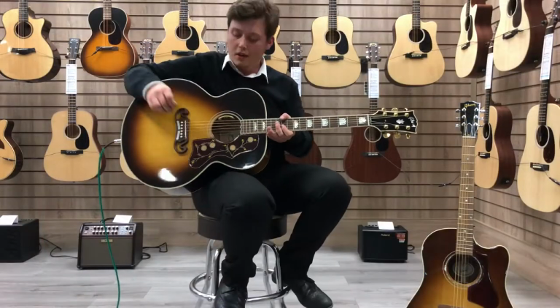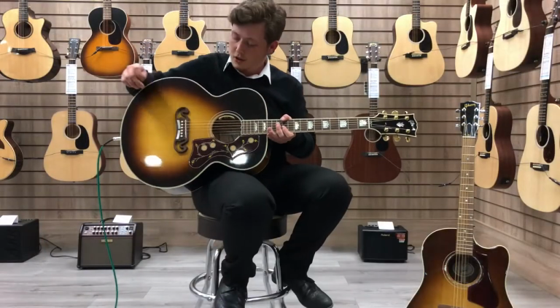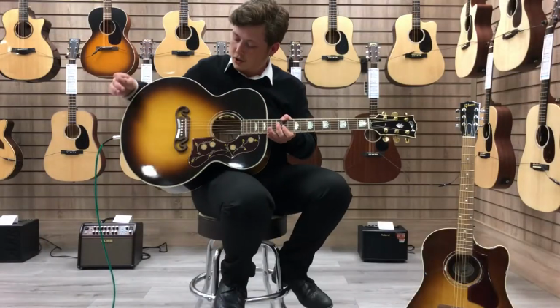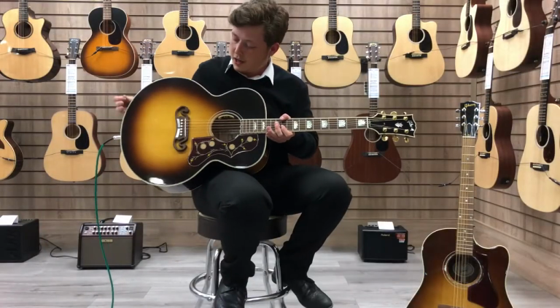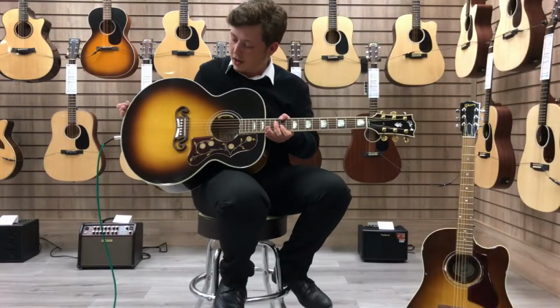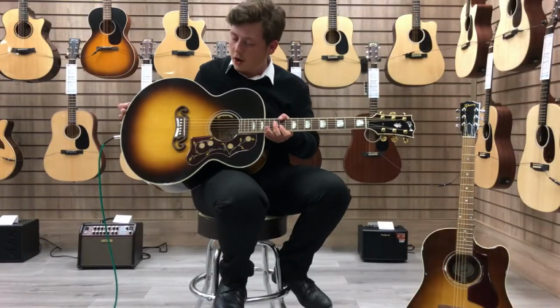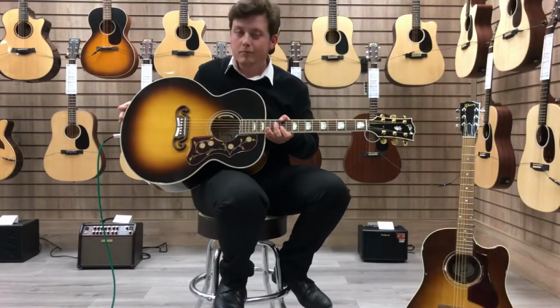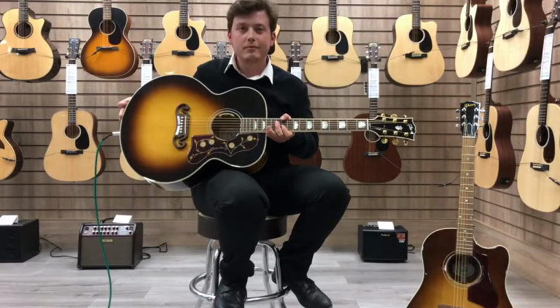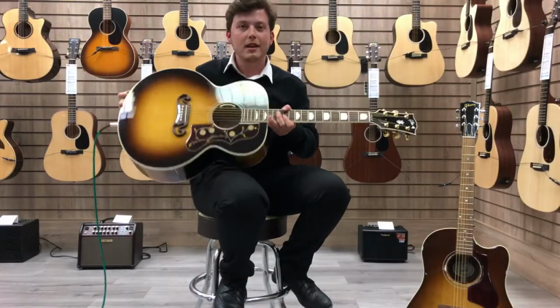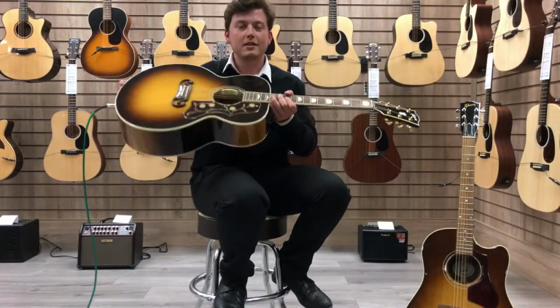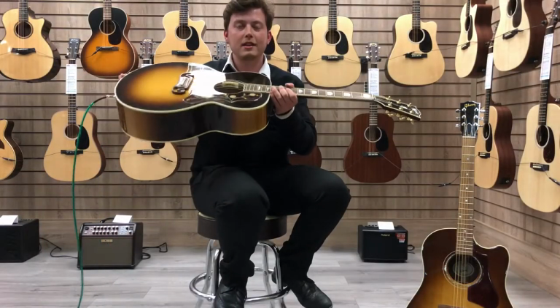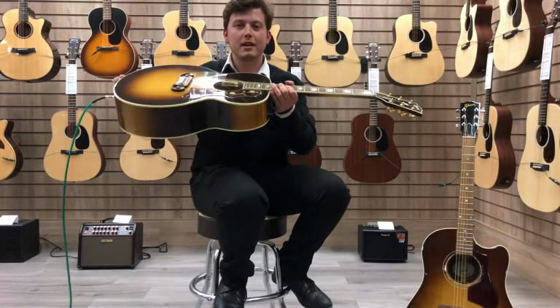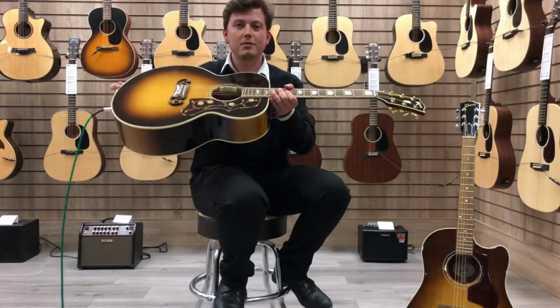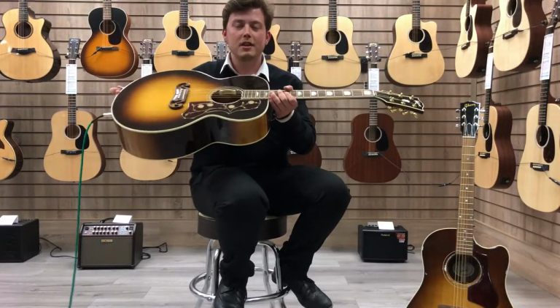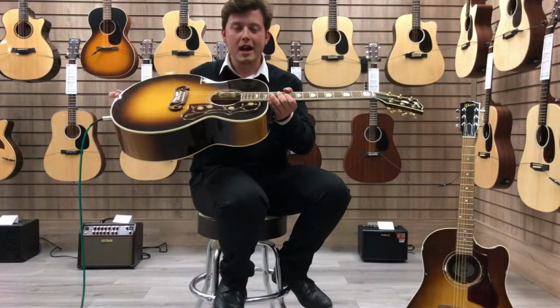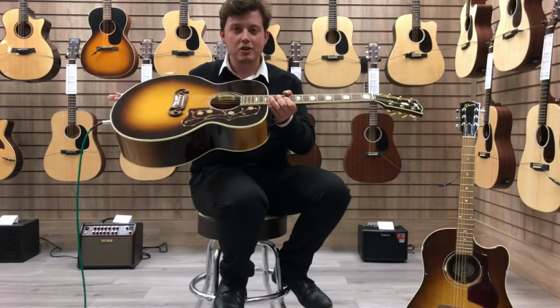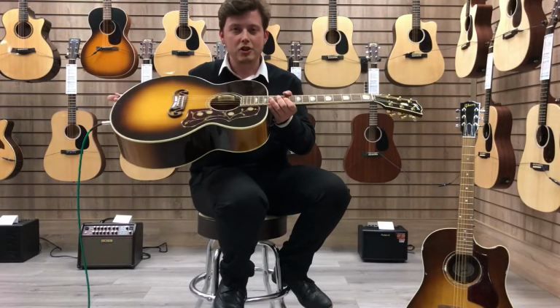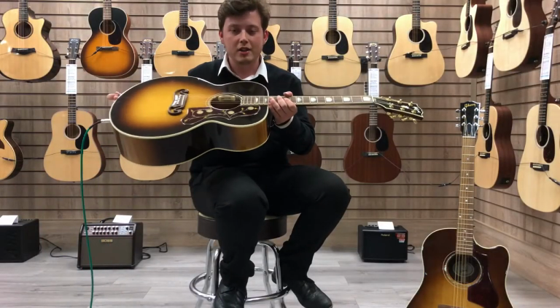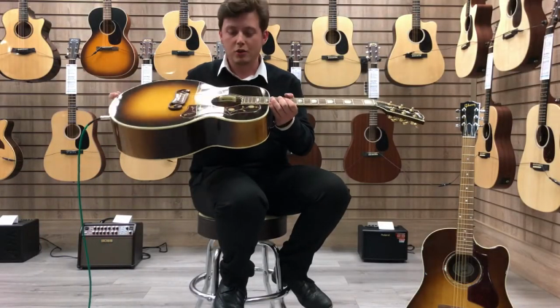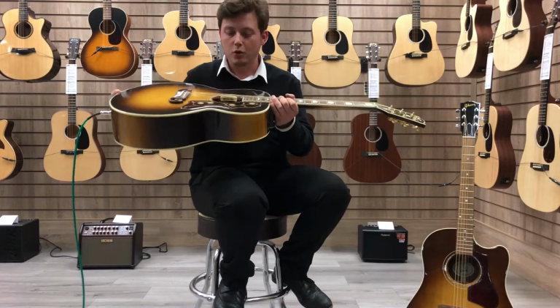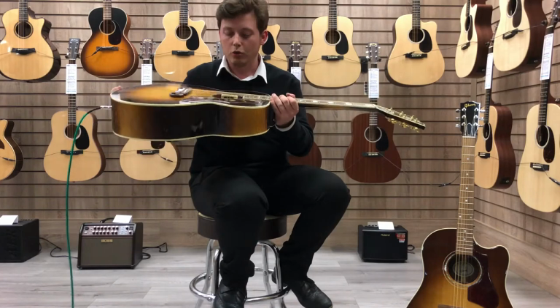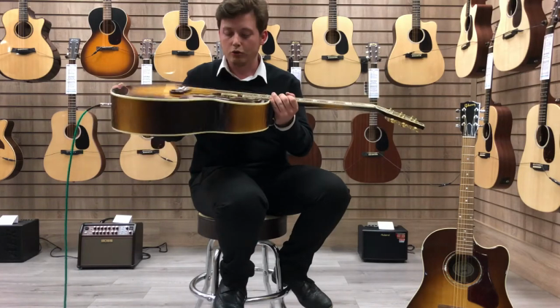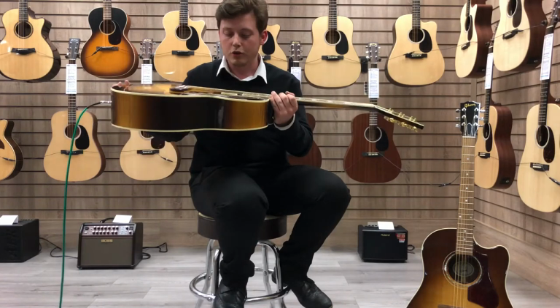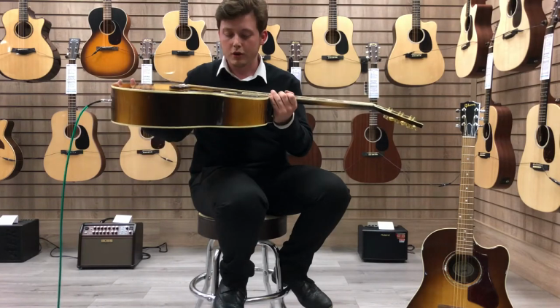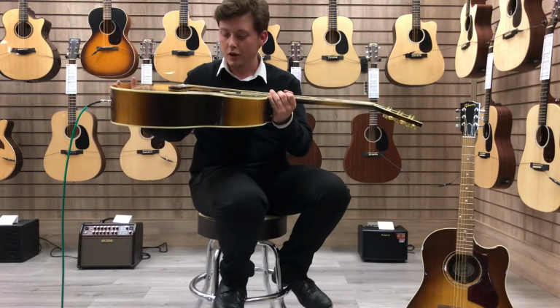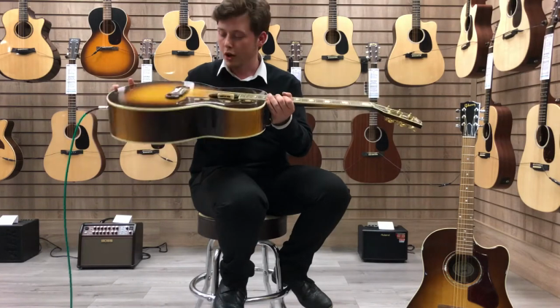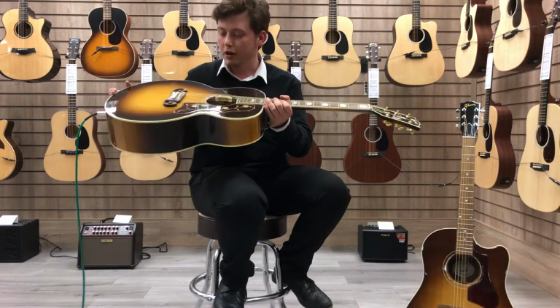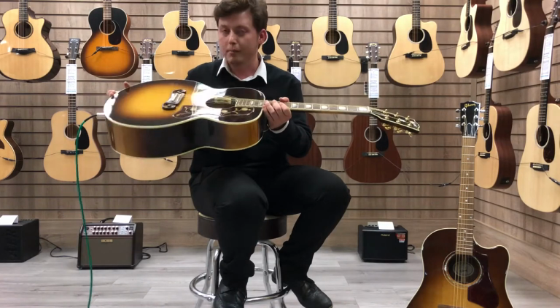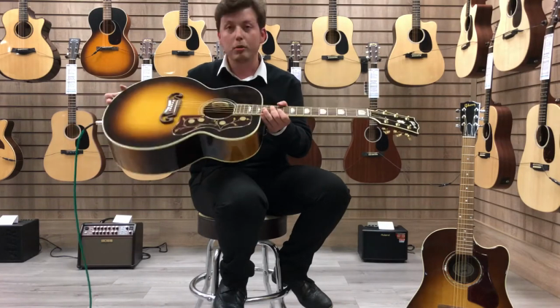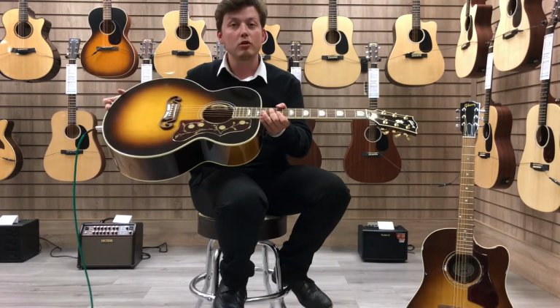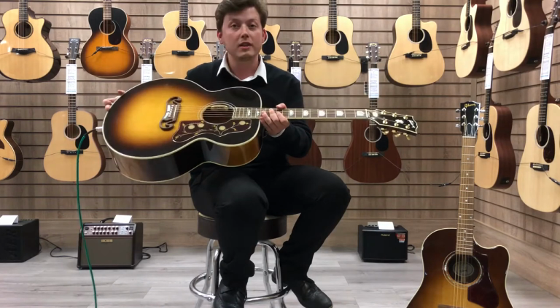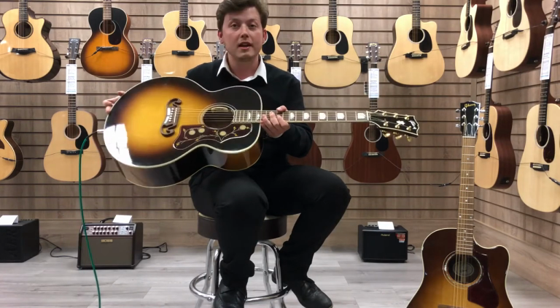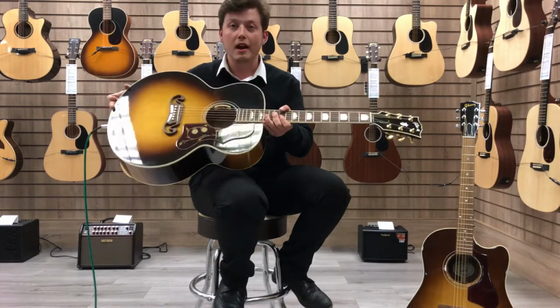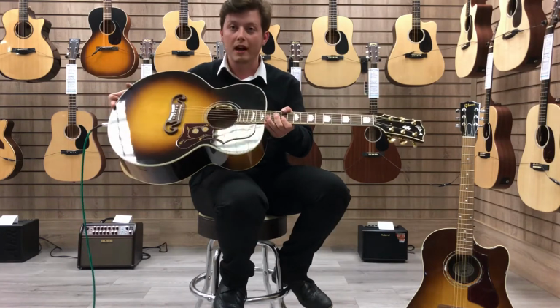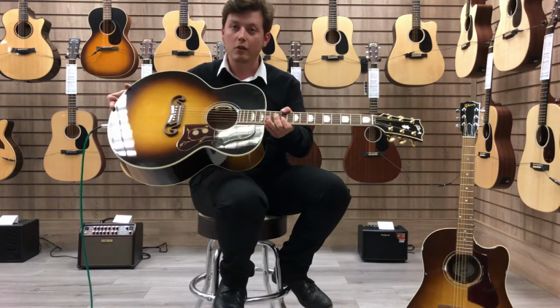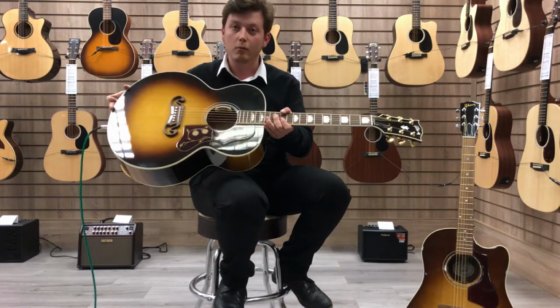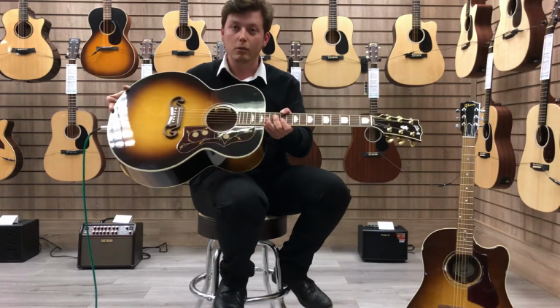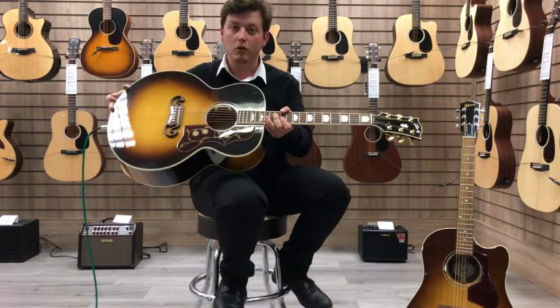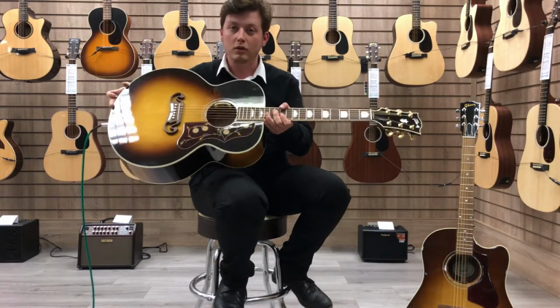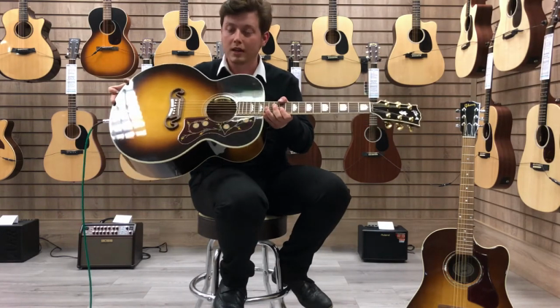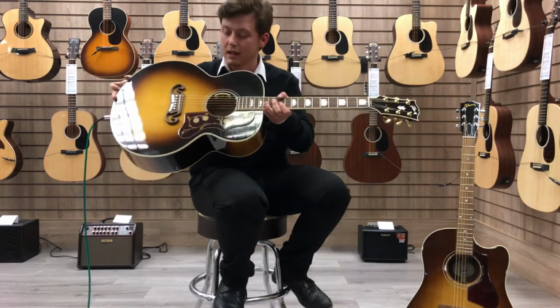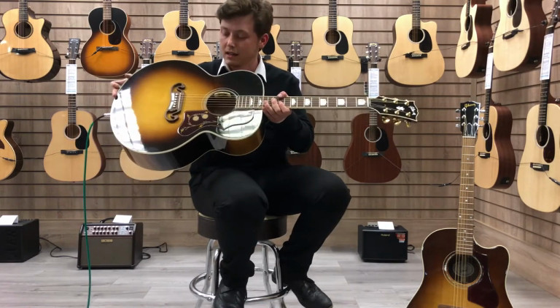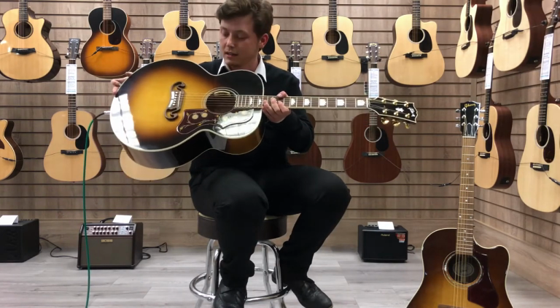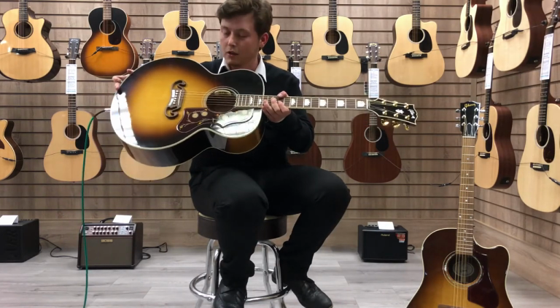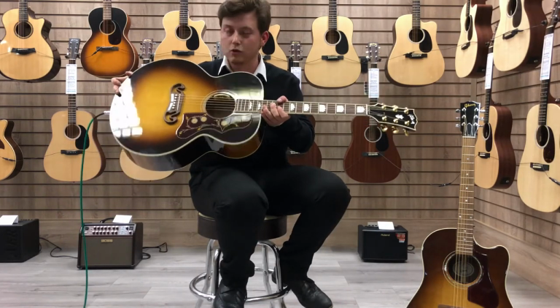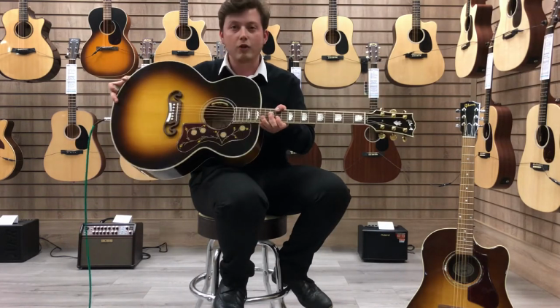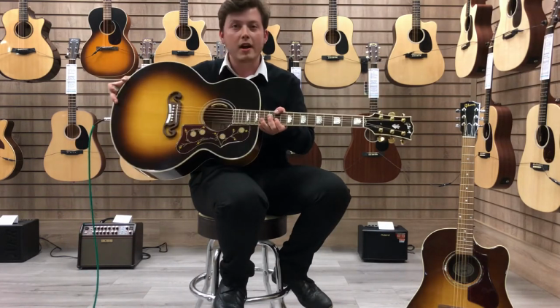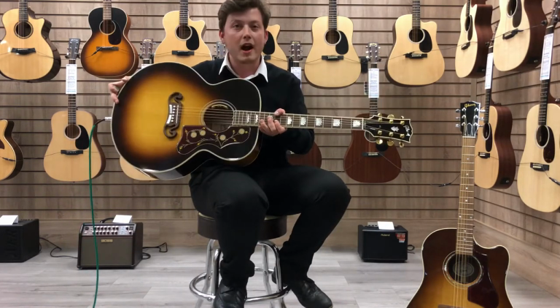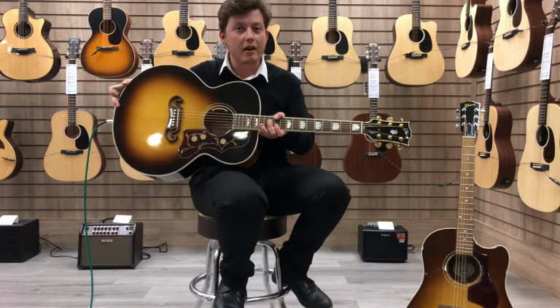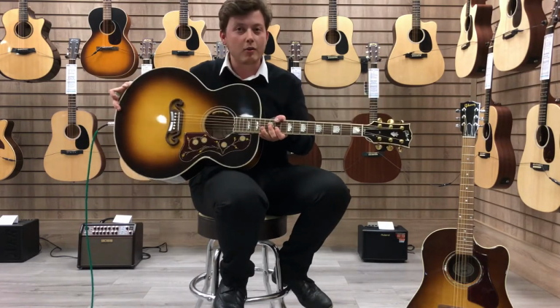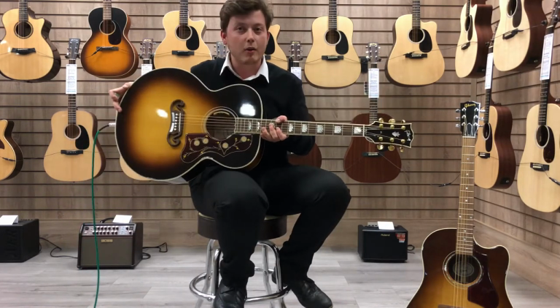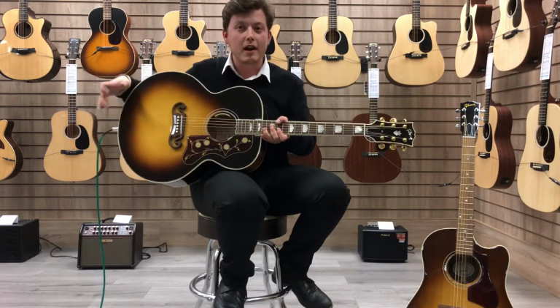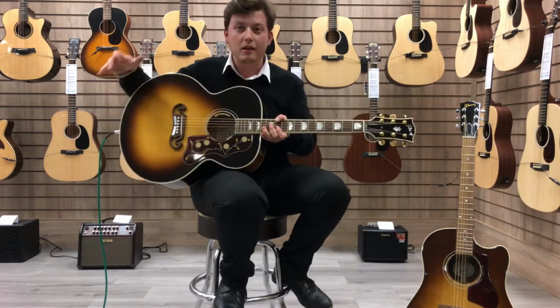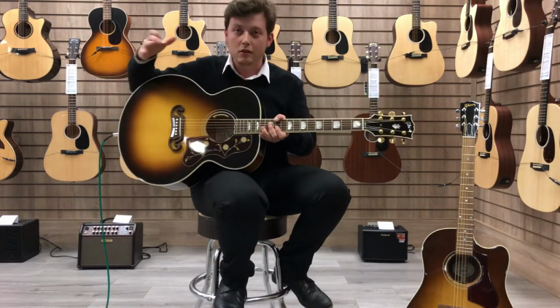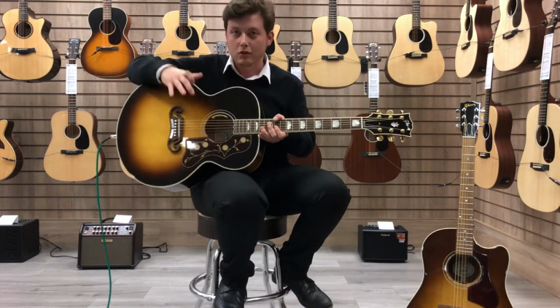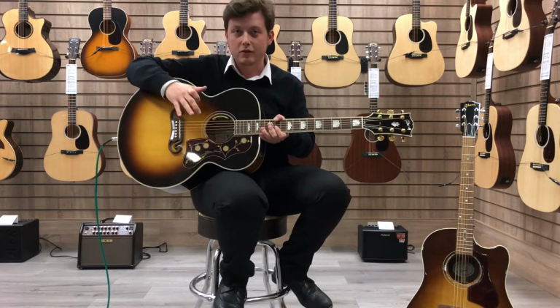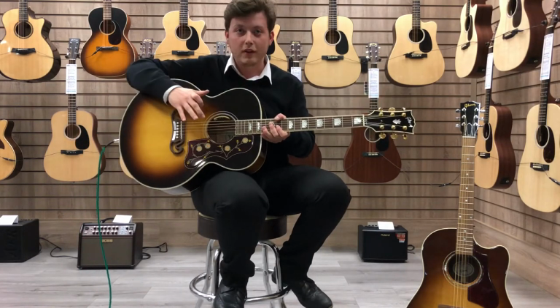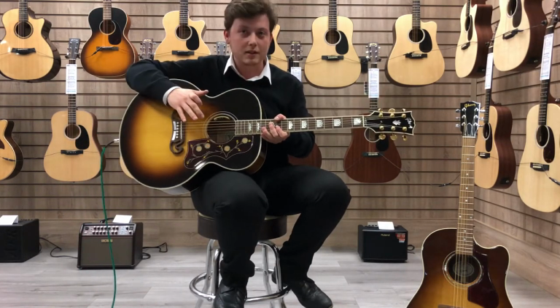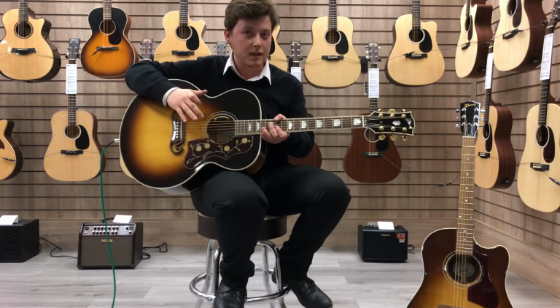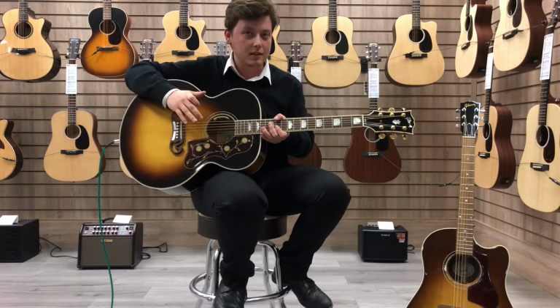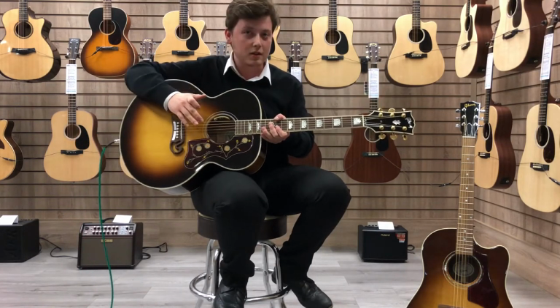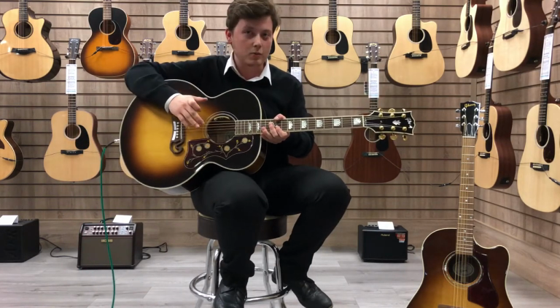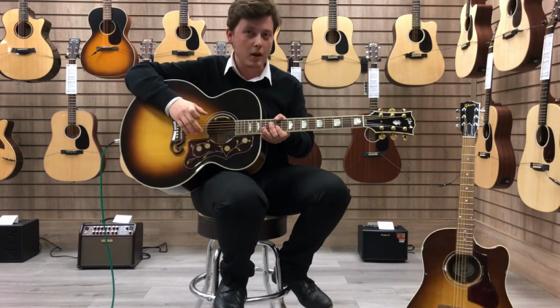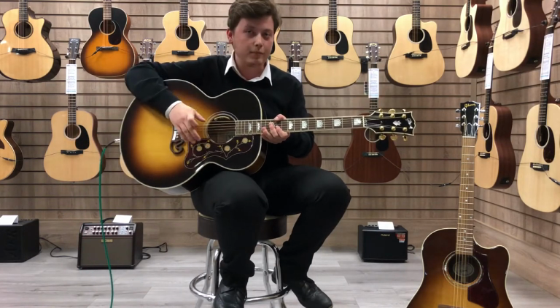So there you go, that's the Gibson SJ200 — you heard it plugged in and unplugged. Sounds great either way, and looks fantastic as well.